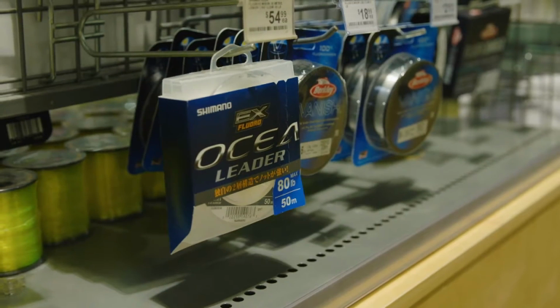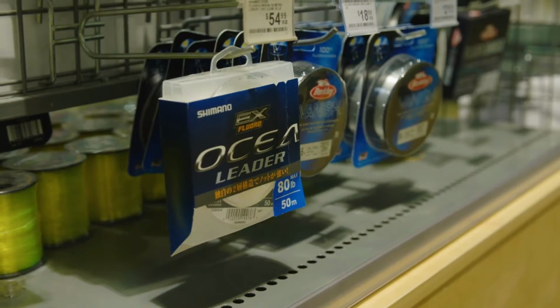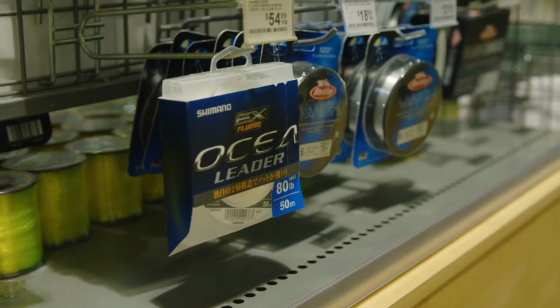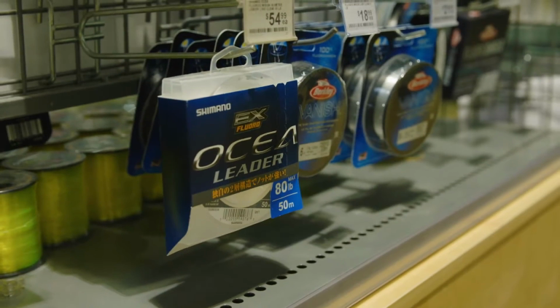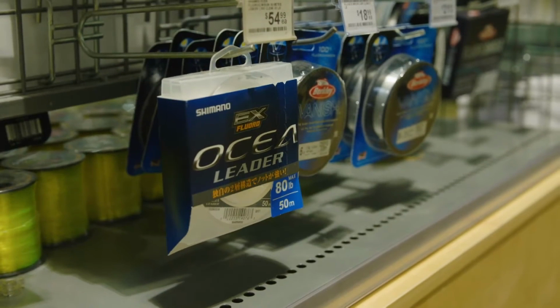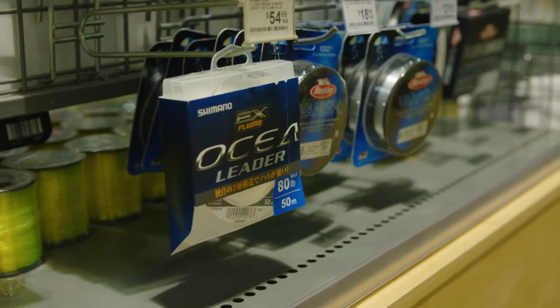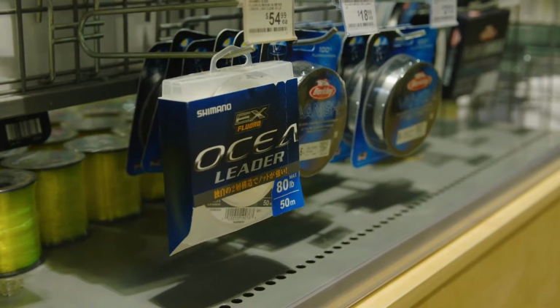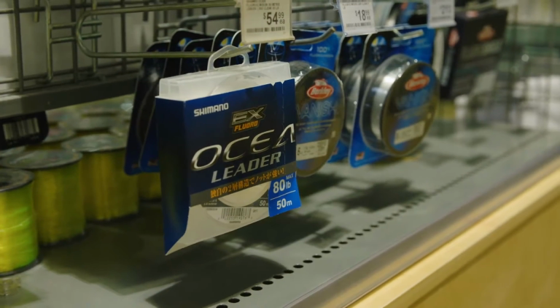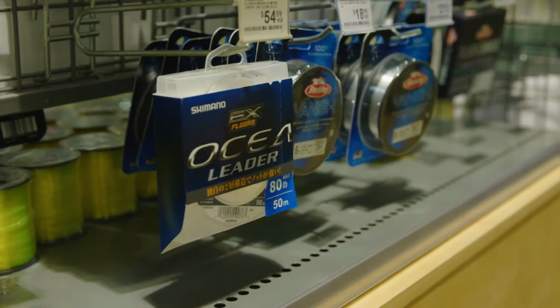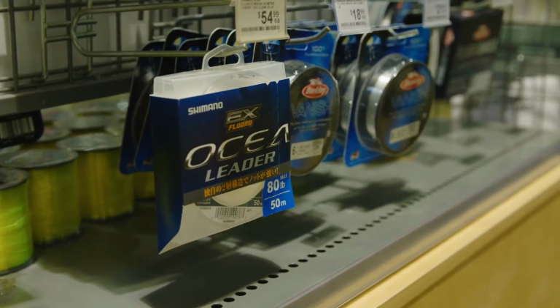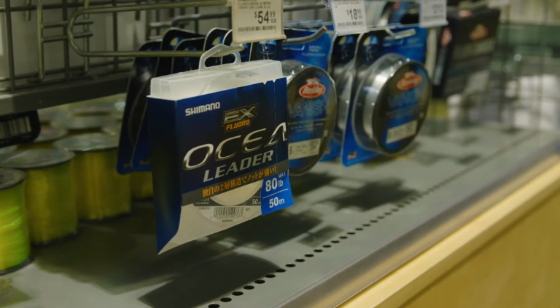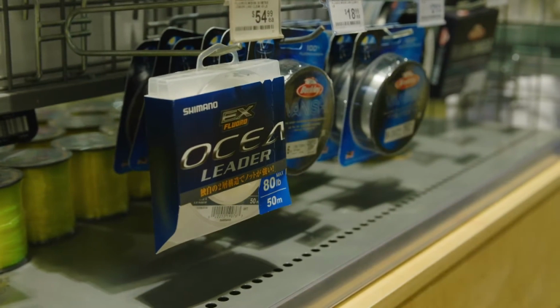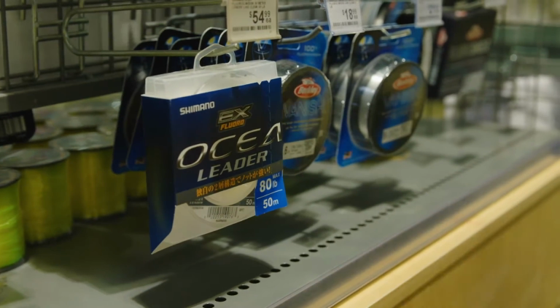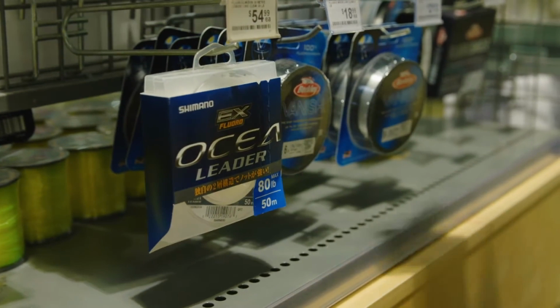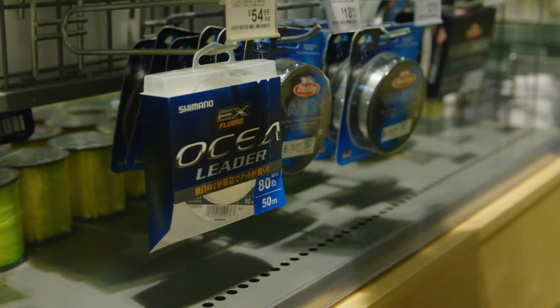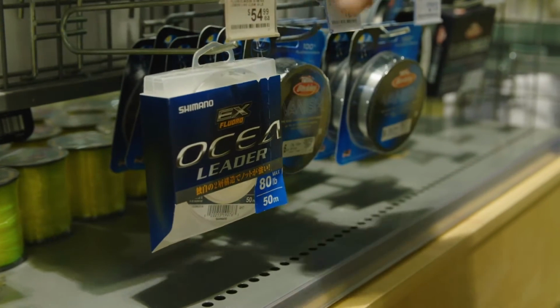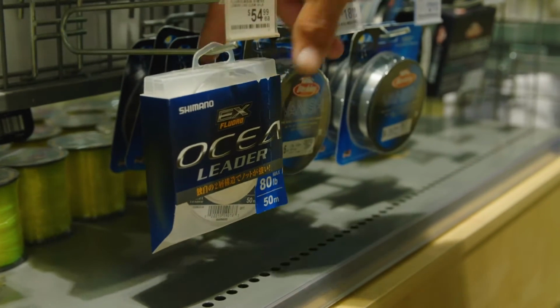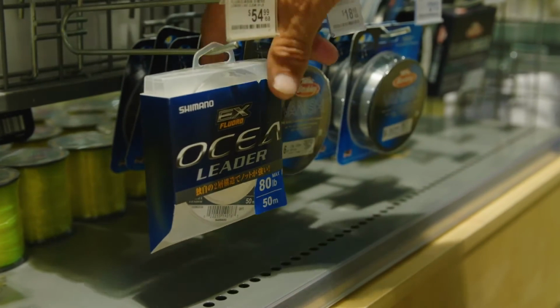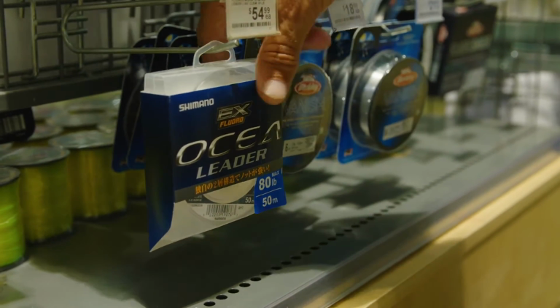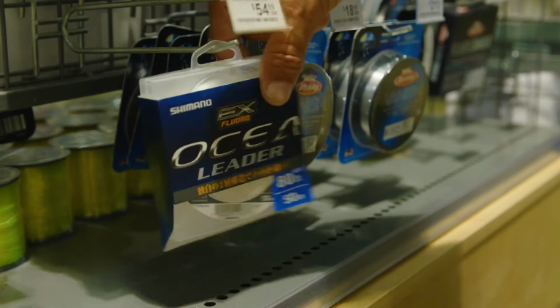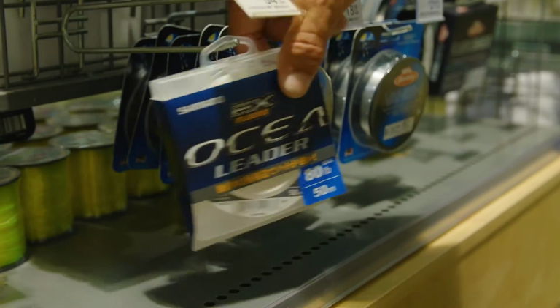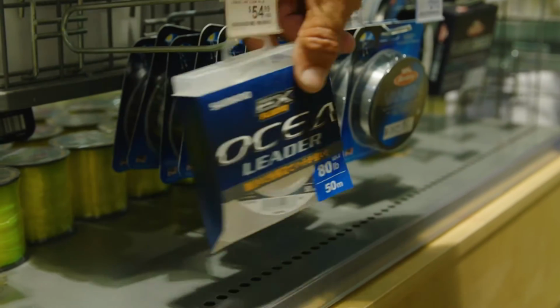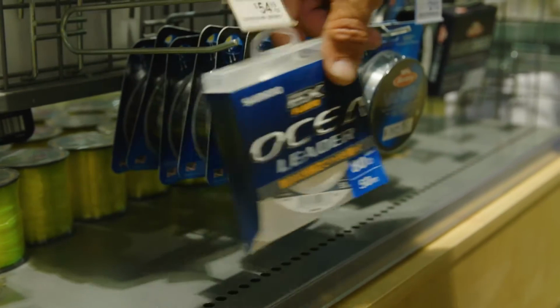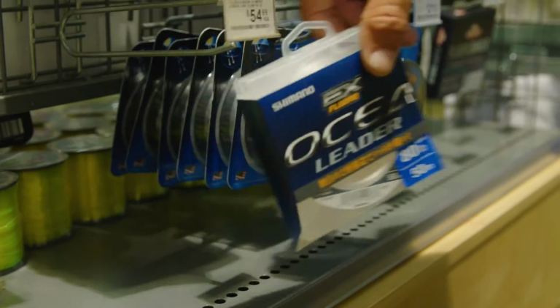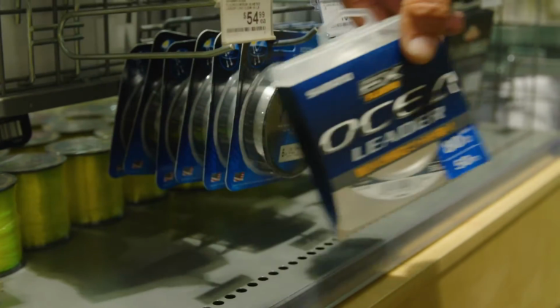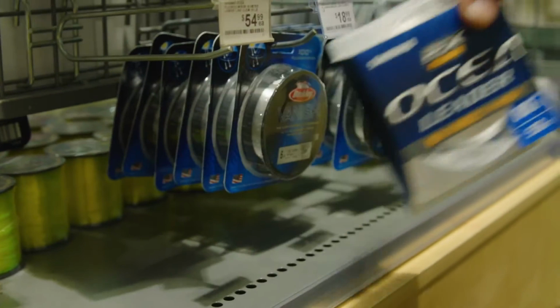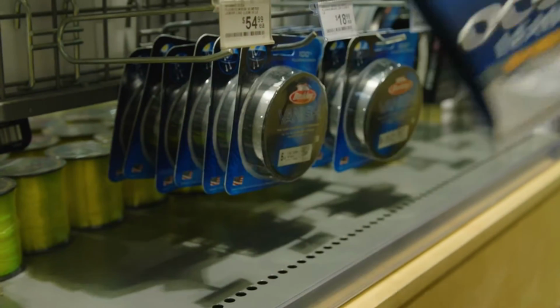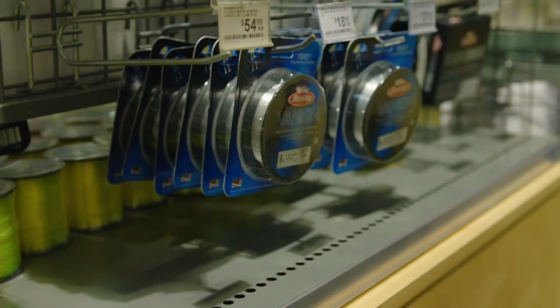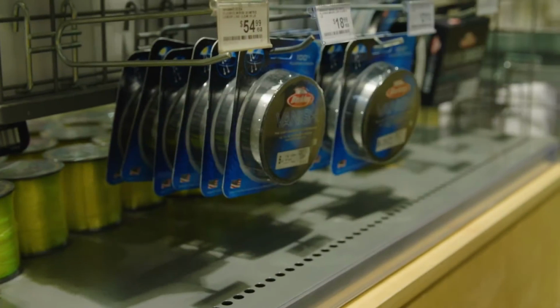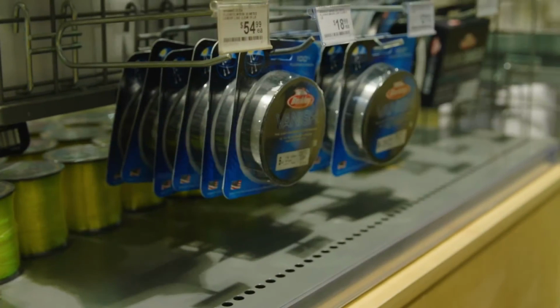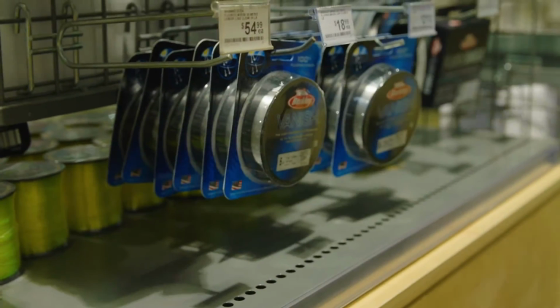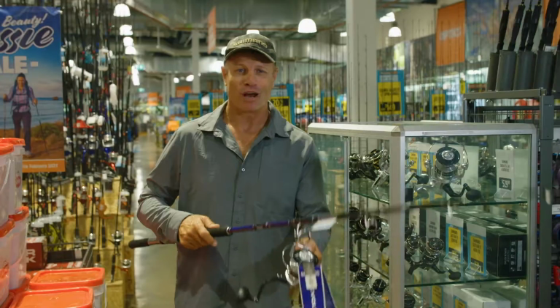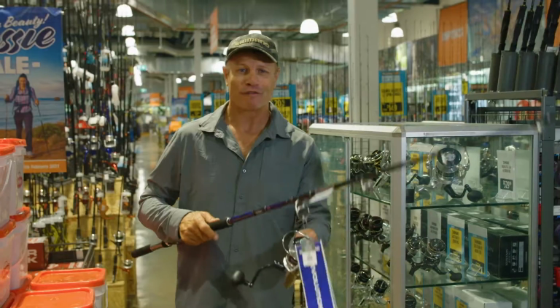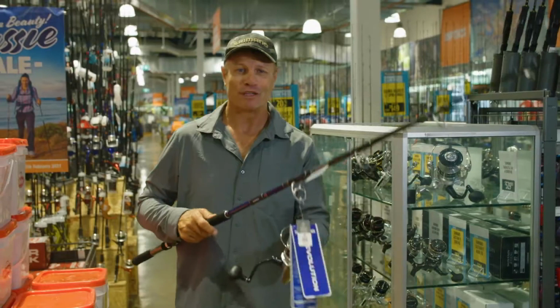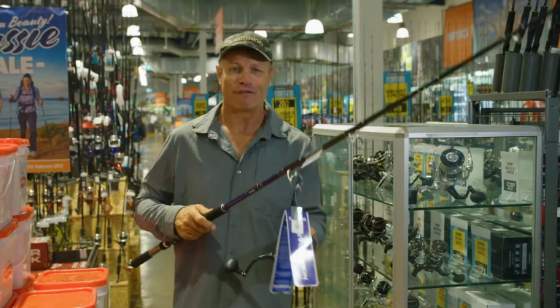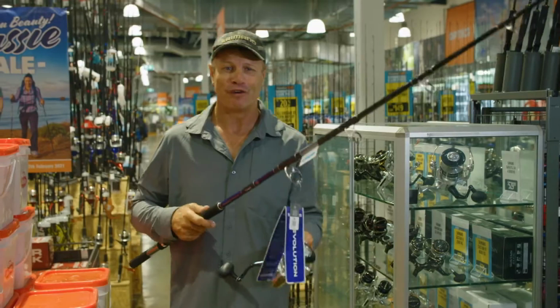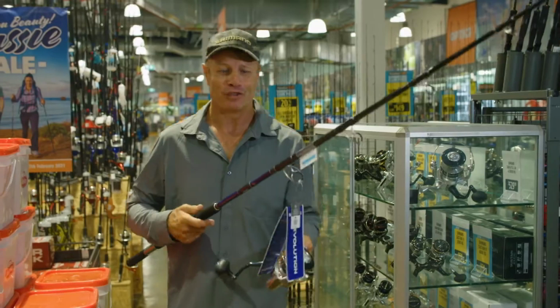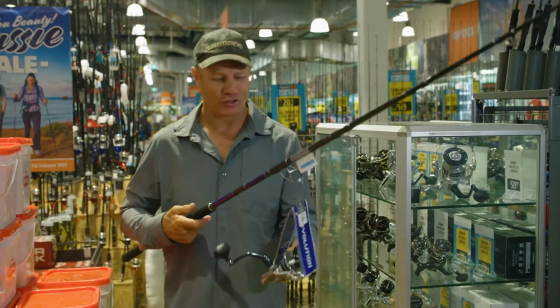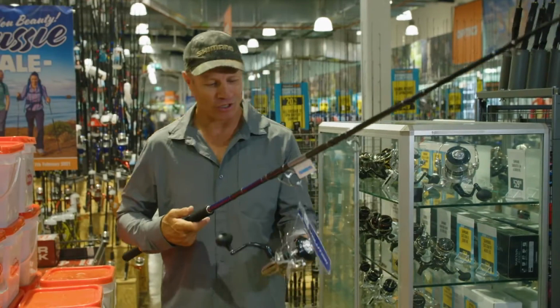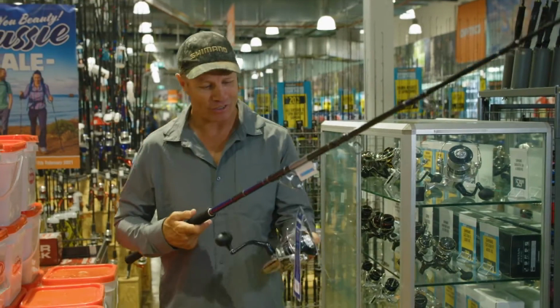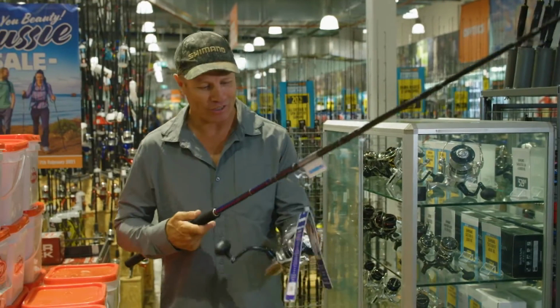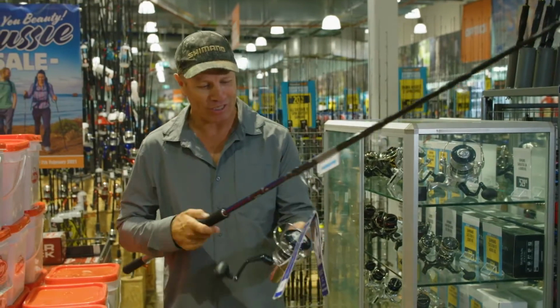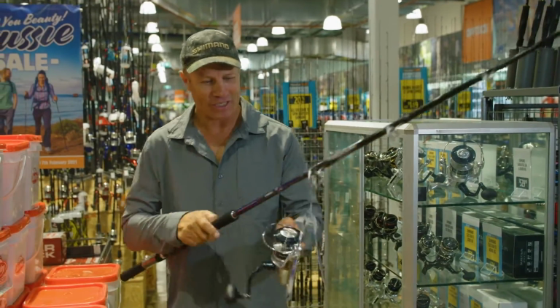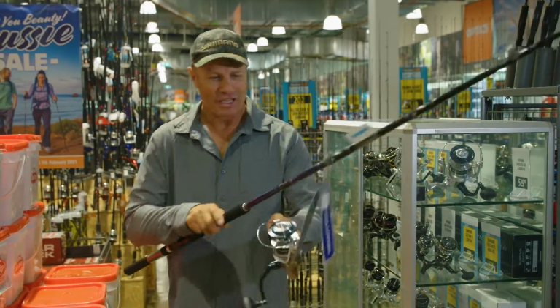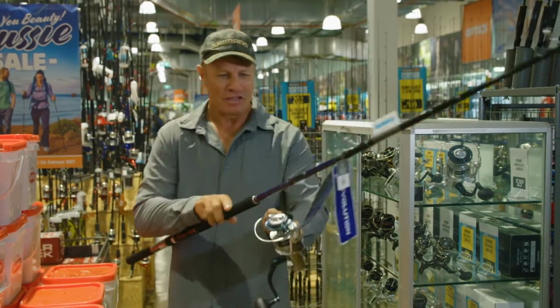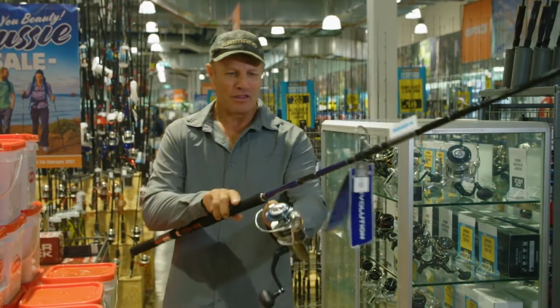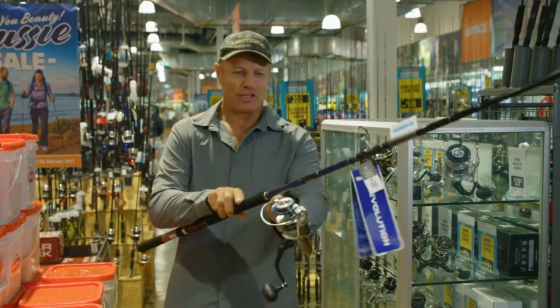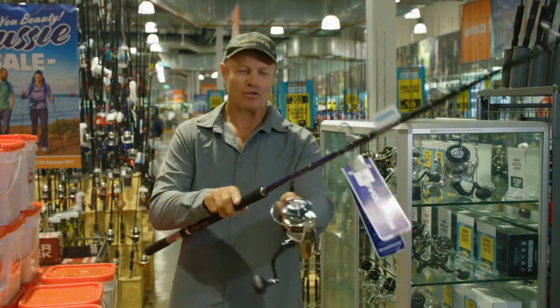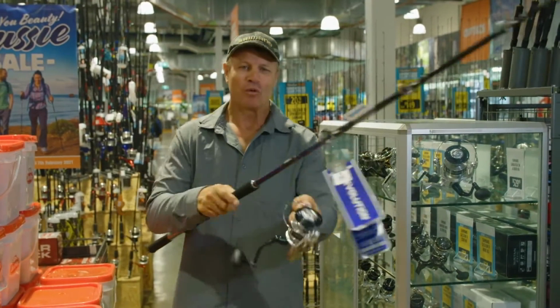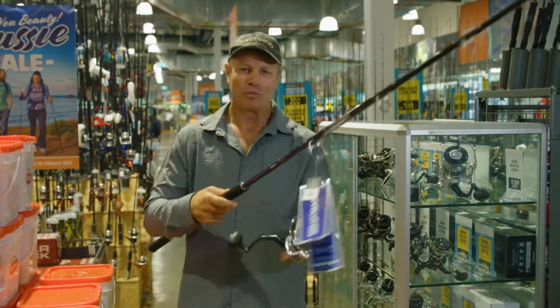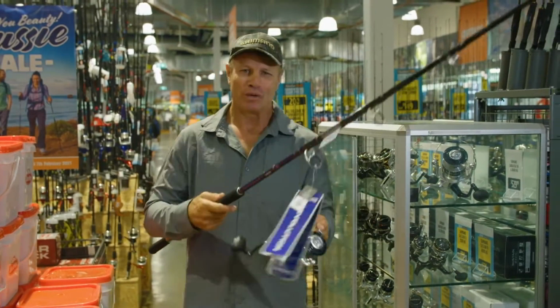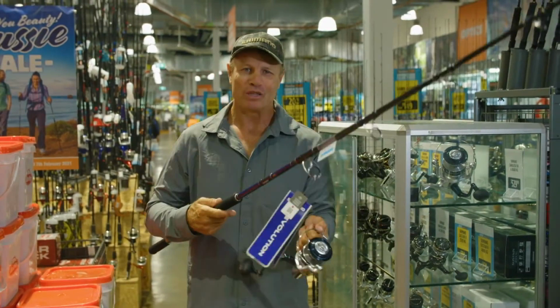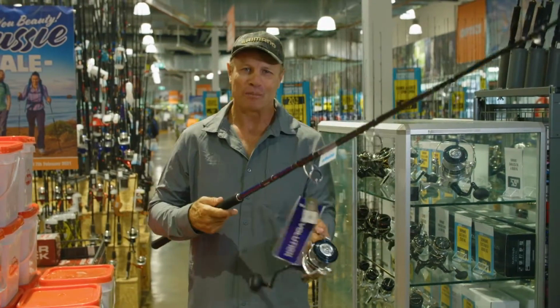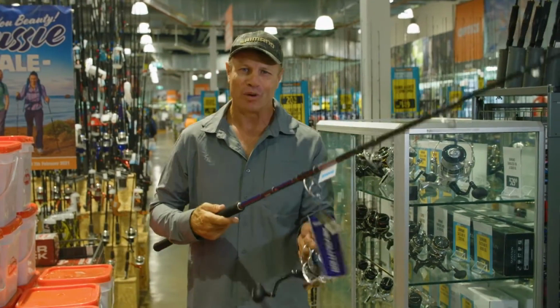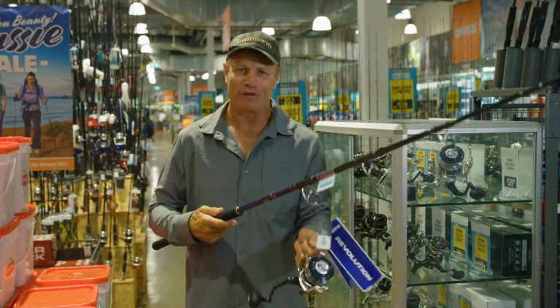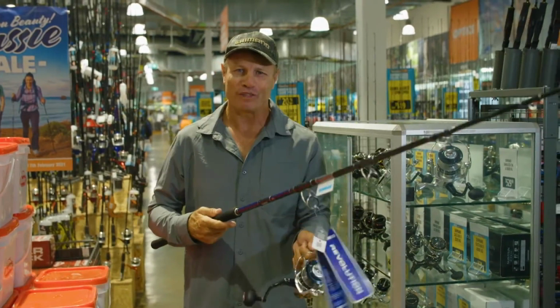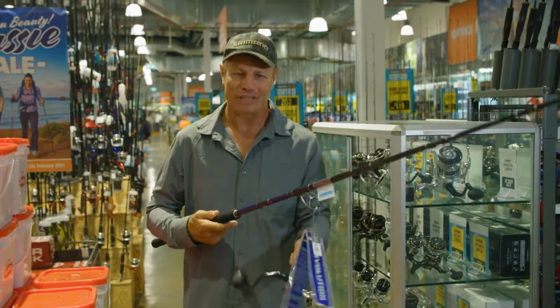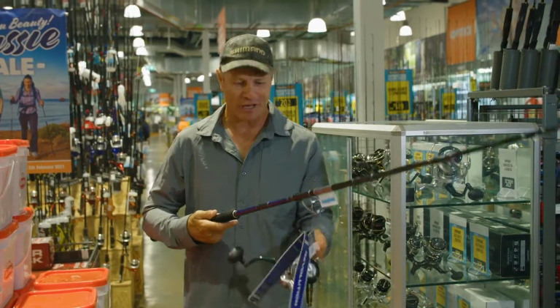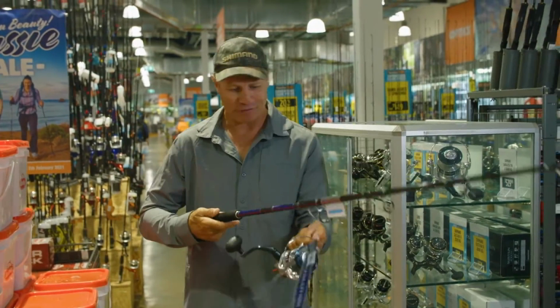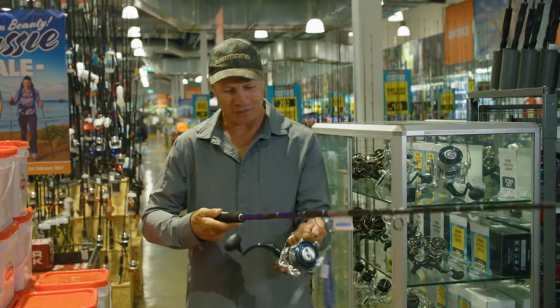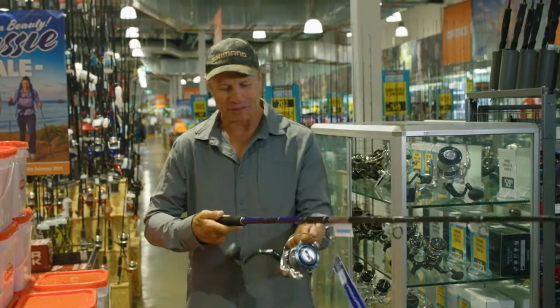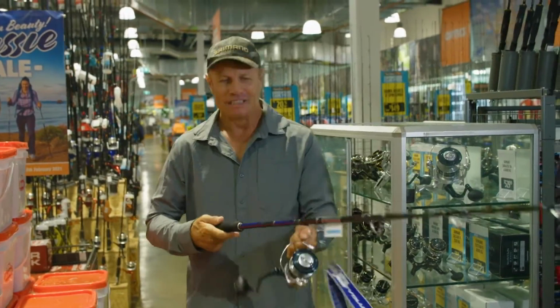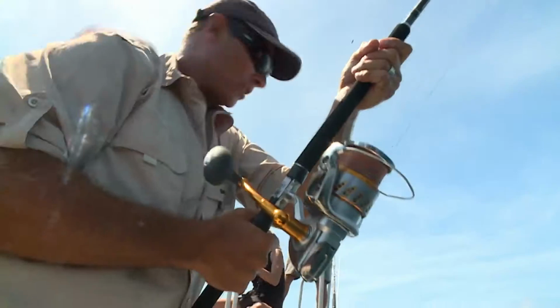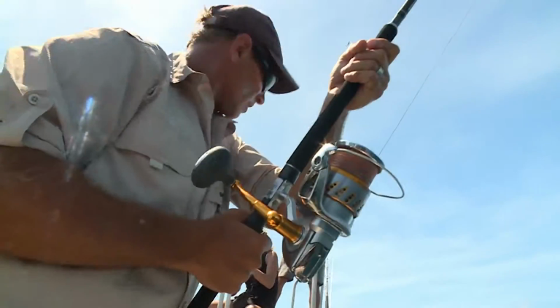80-pound ocean leader — that should get the job done. If you're after your first GT, this will be the perfect outfit.